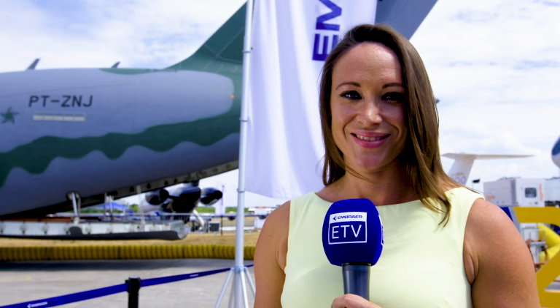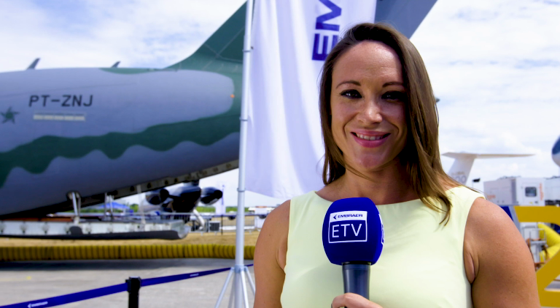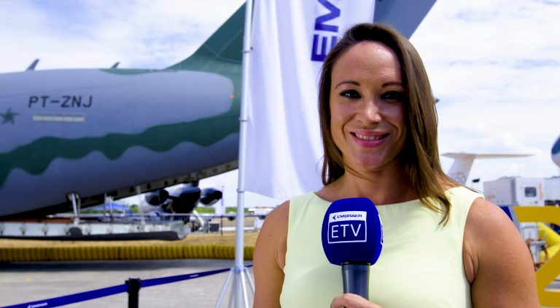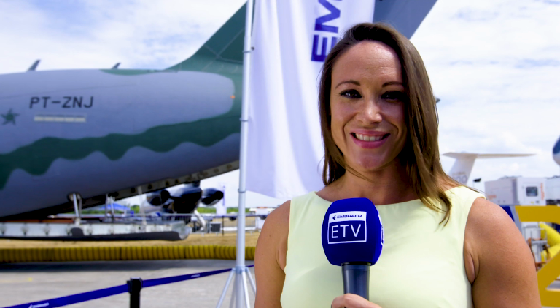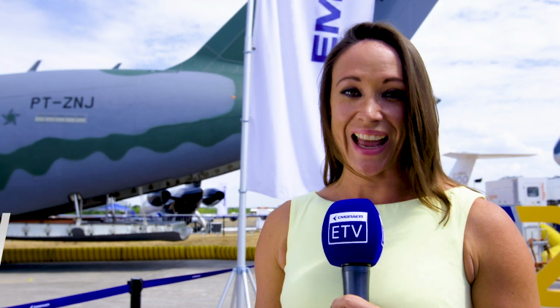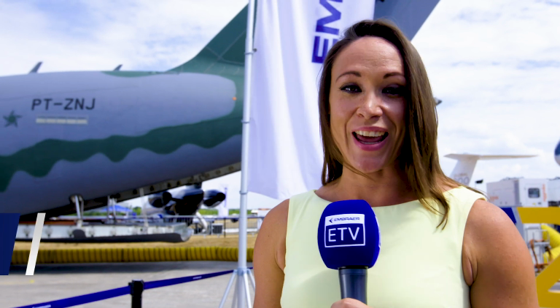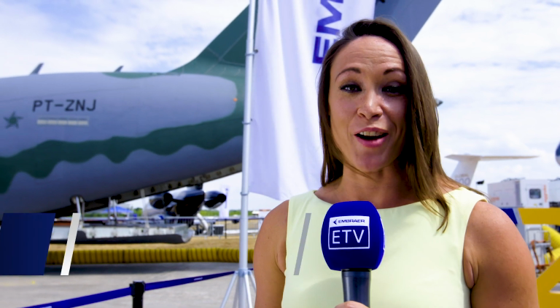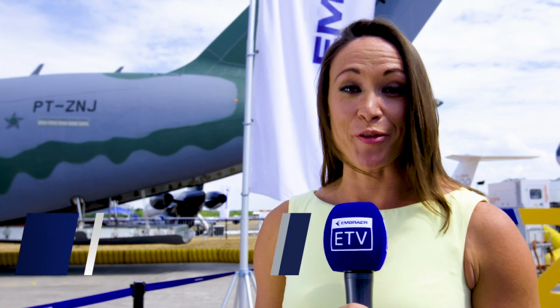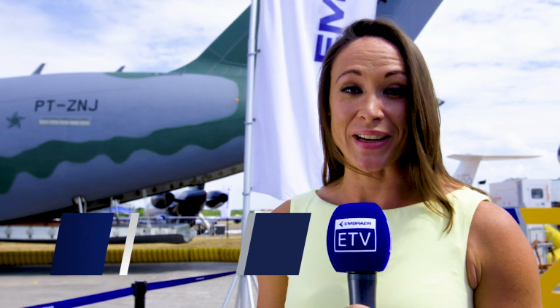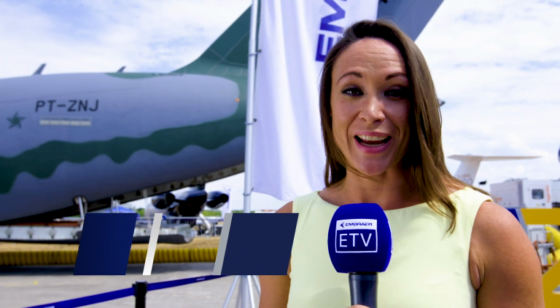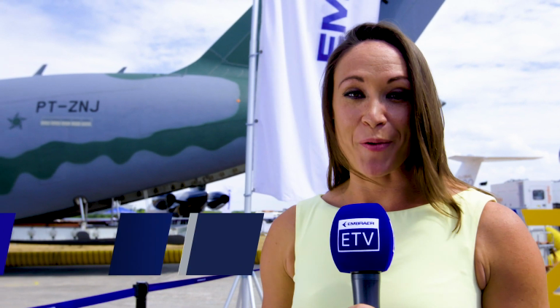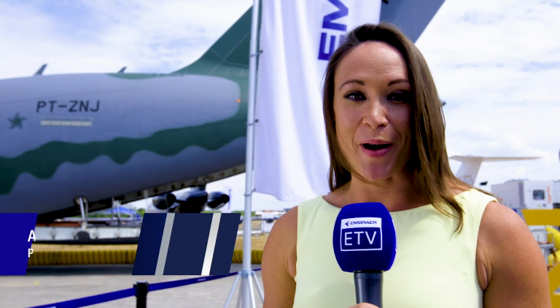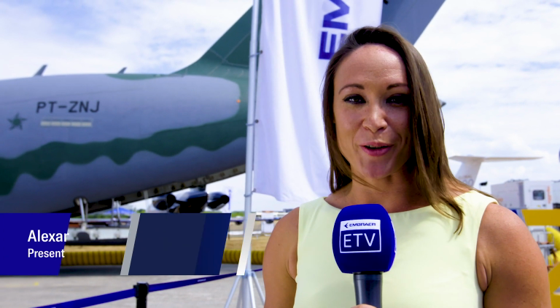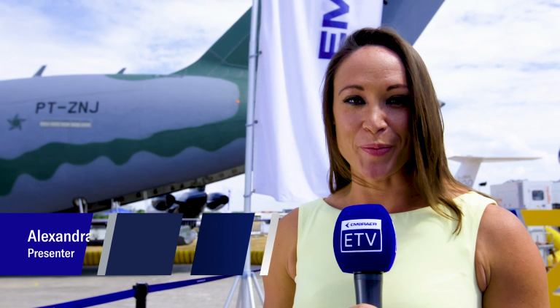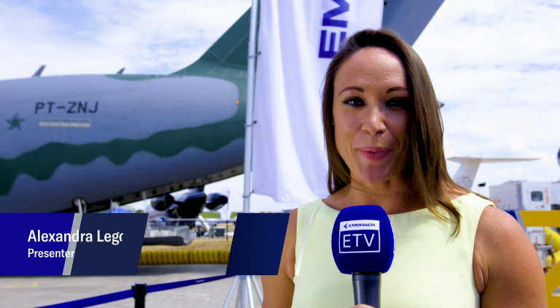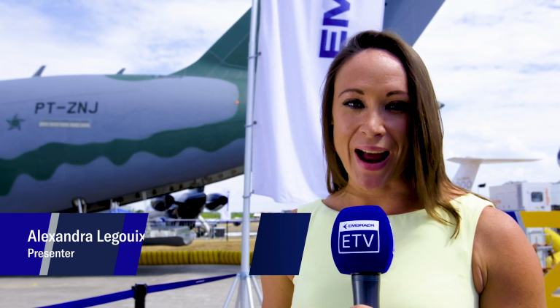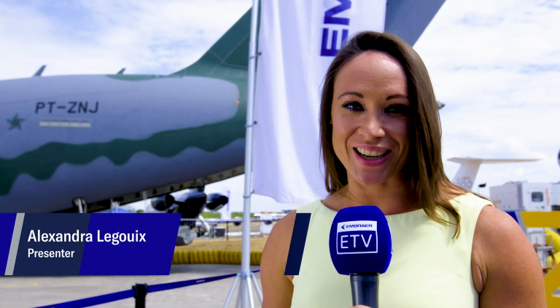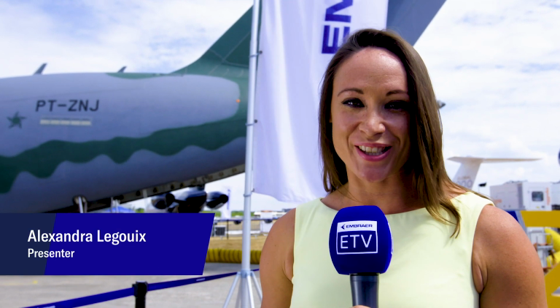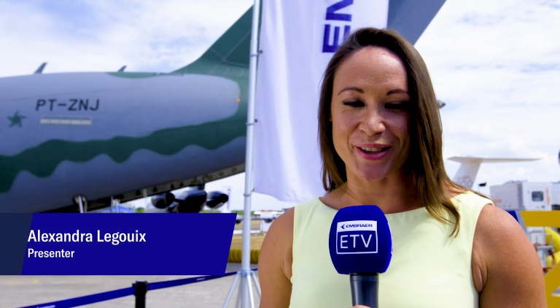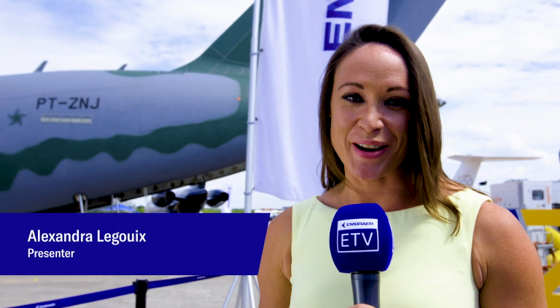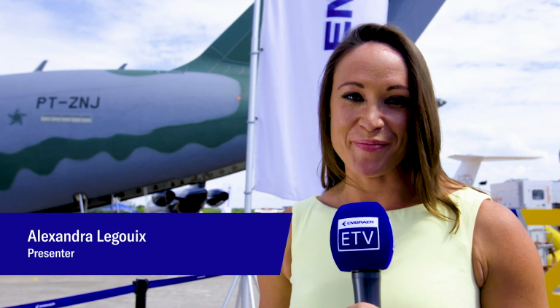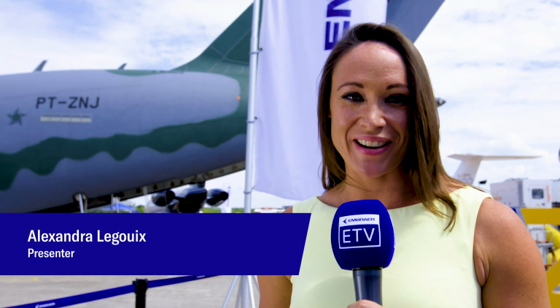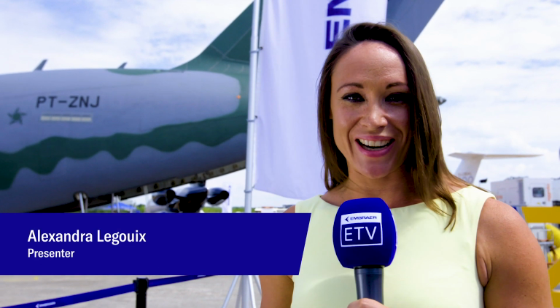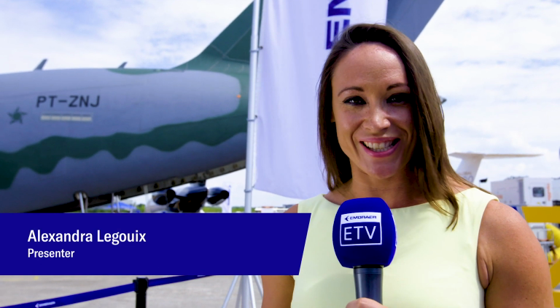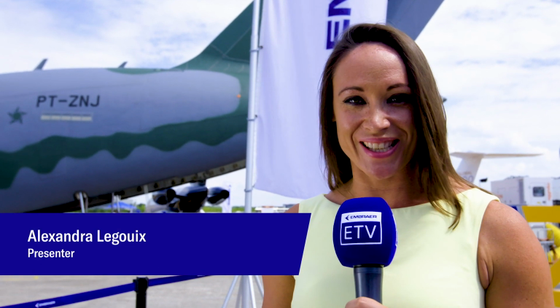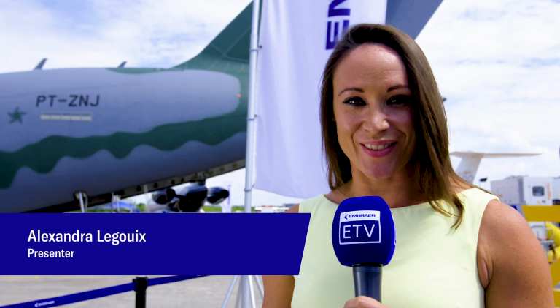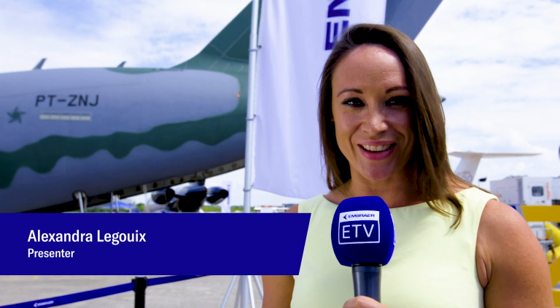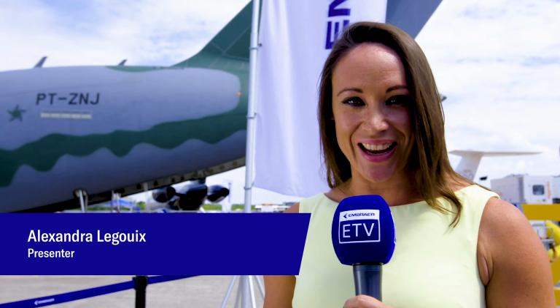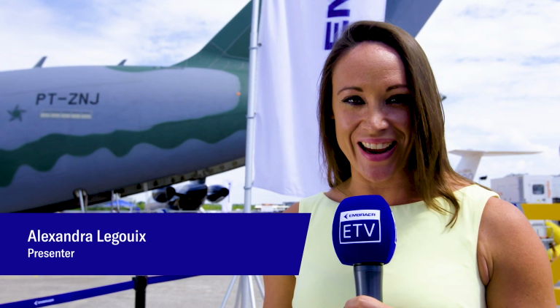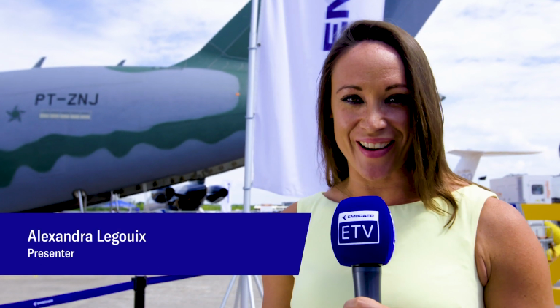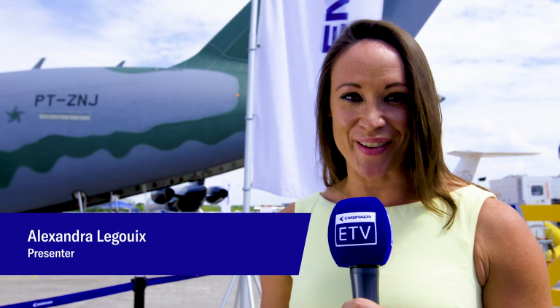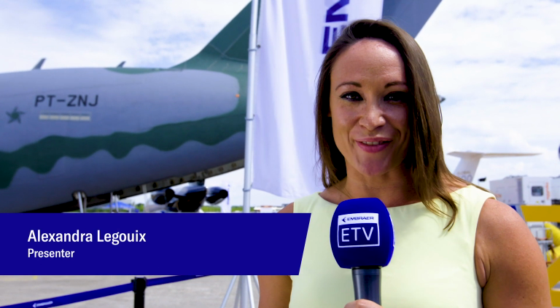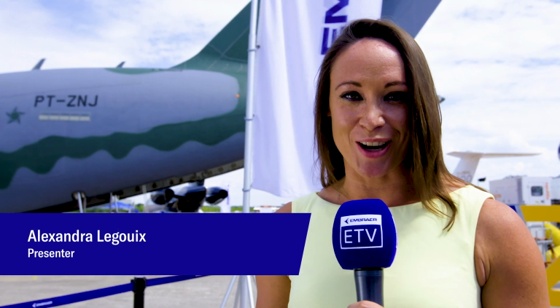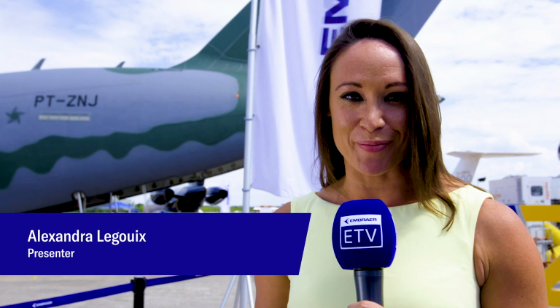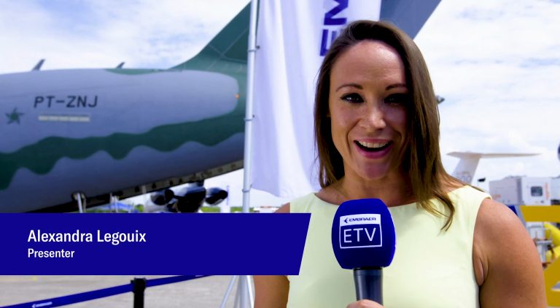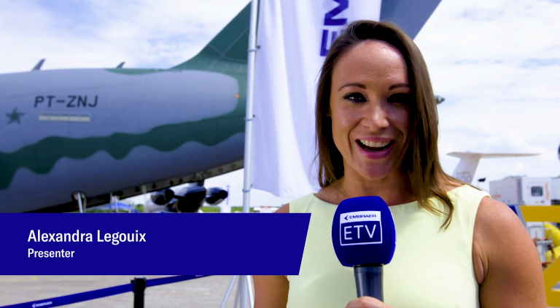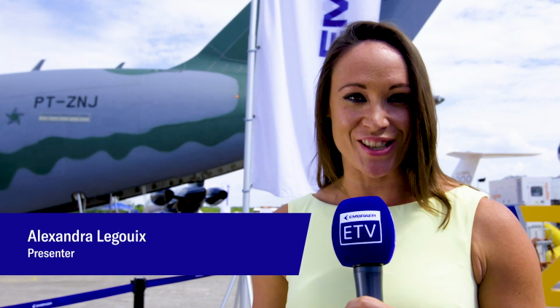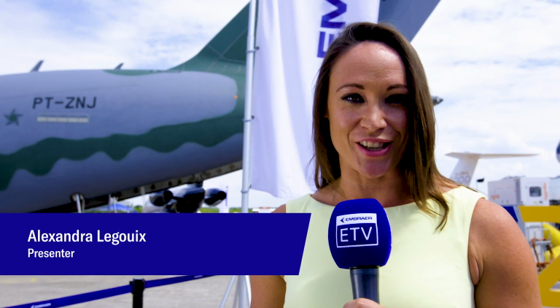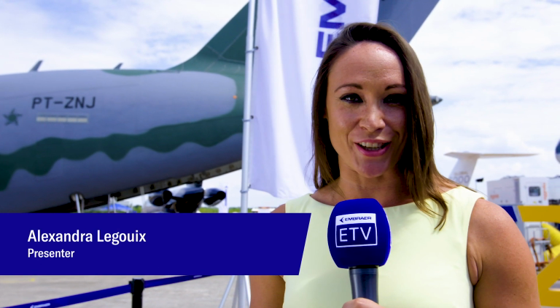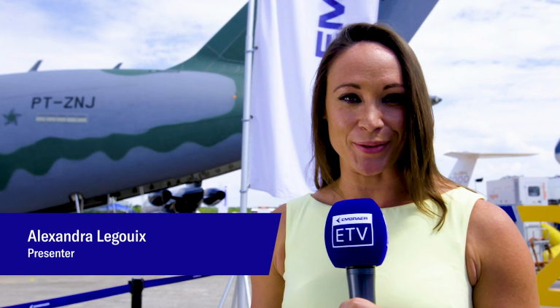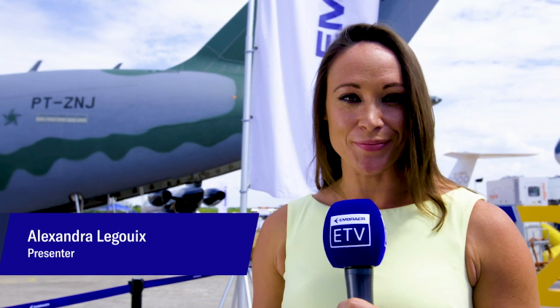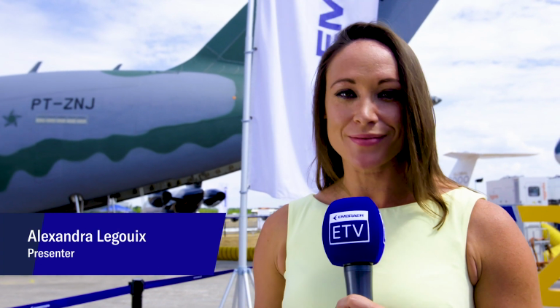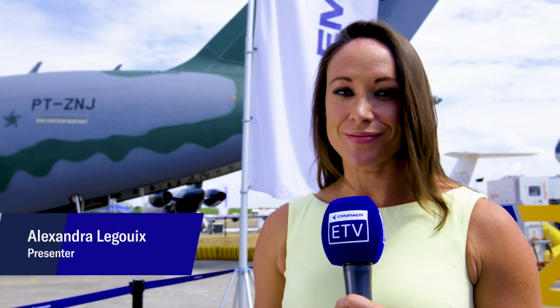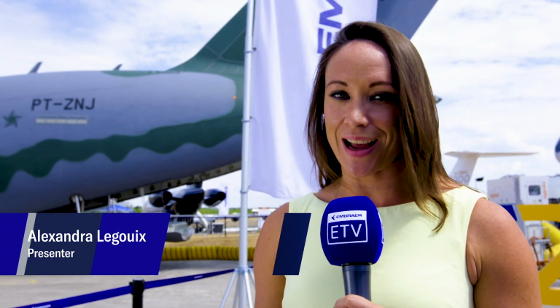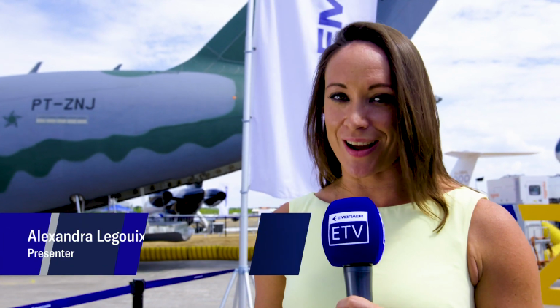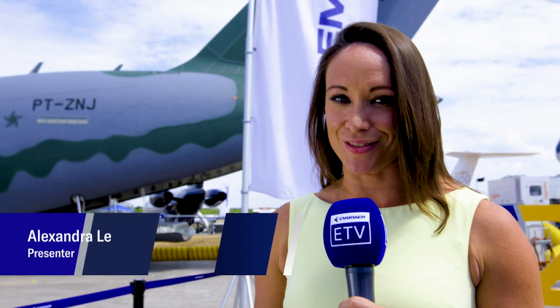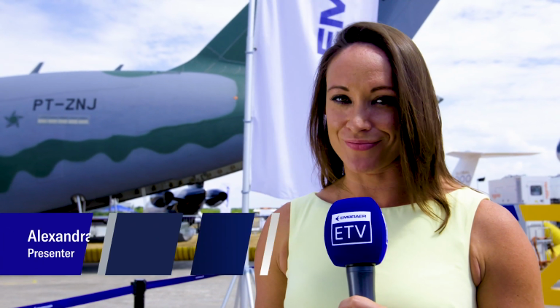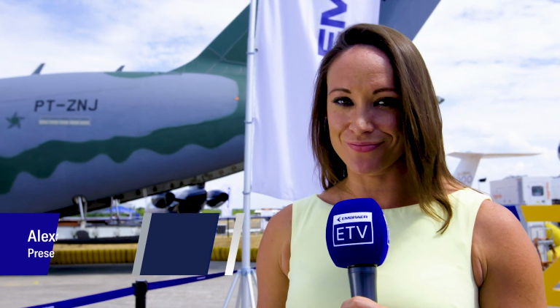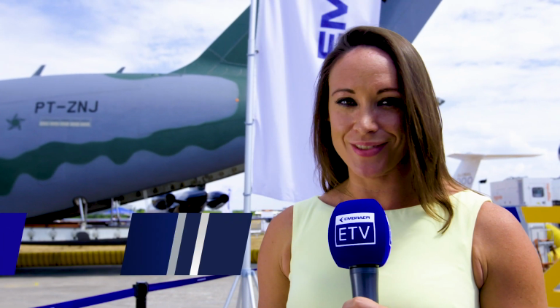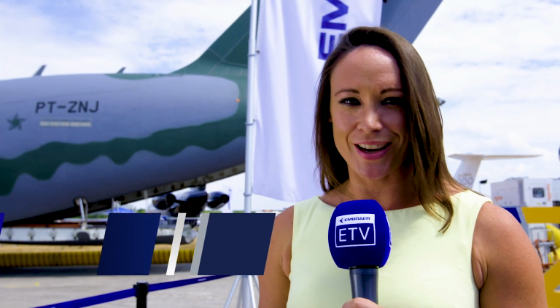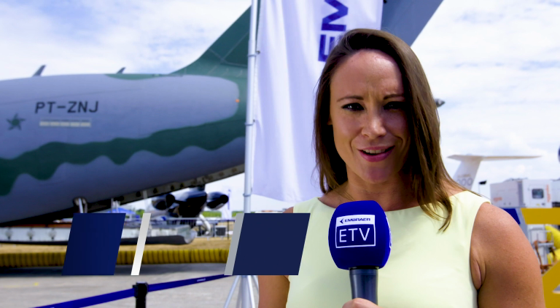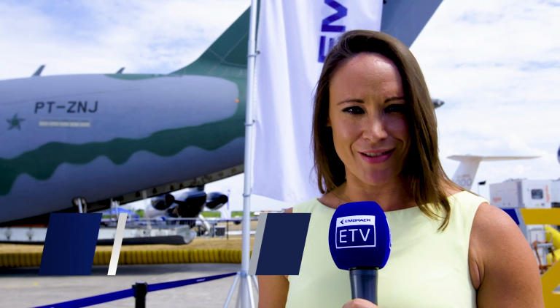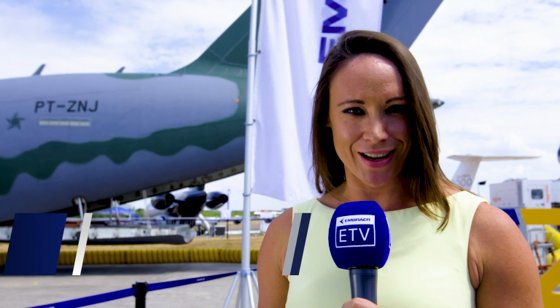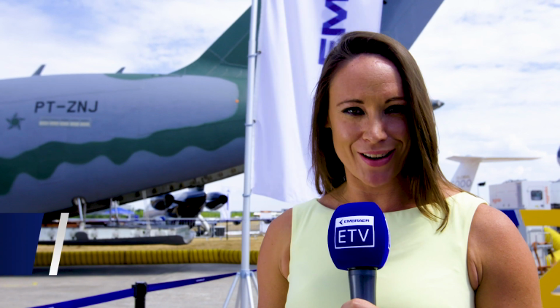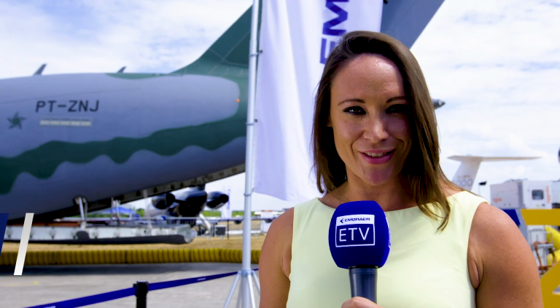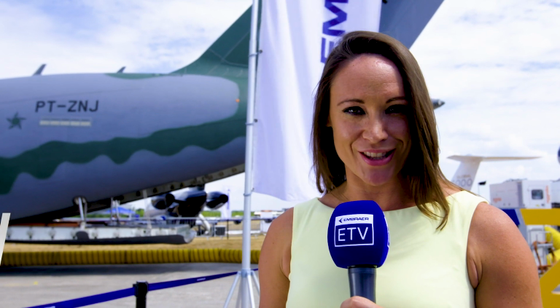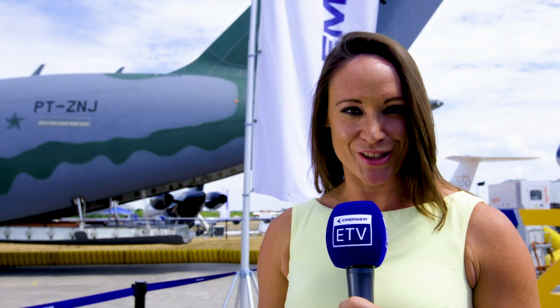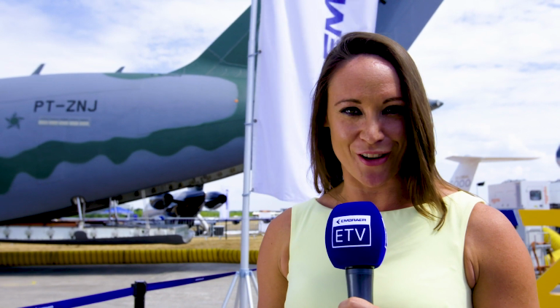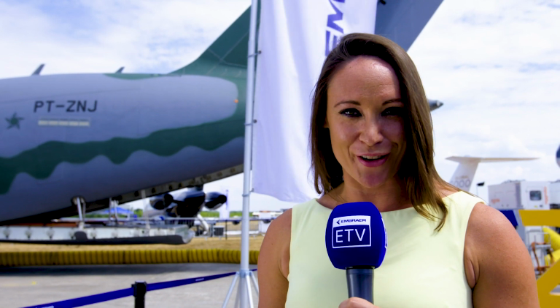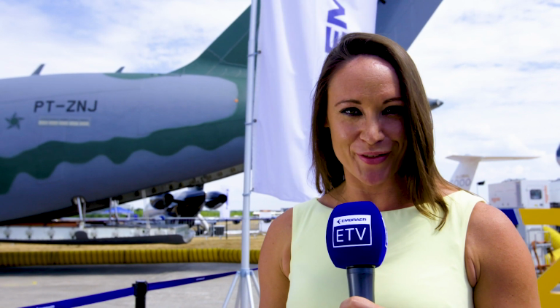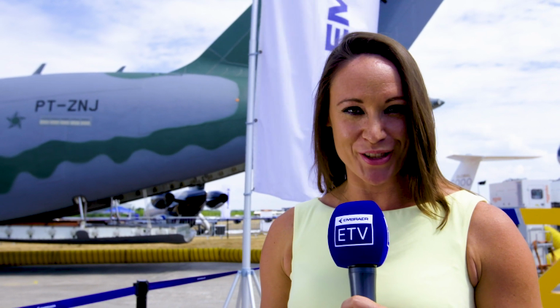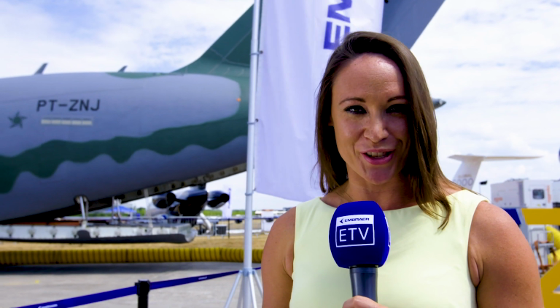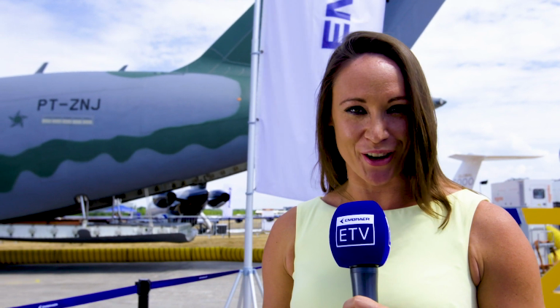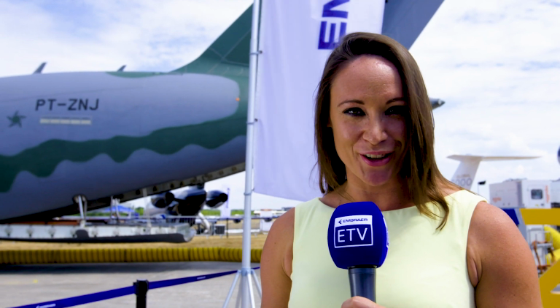Hello everybody, welcome back to Embraer TV here at the Farnborough Air Show. Are you ready for the star of the show?